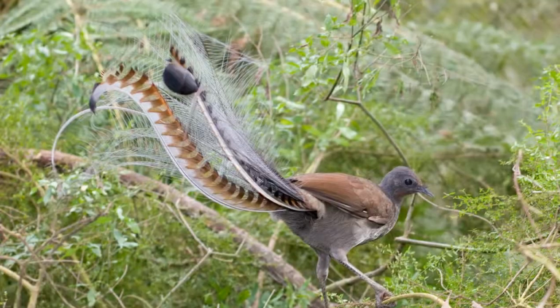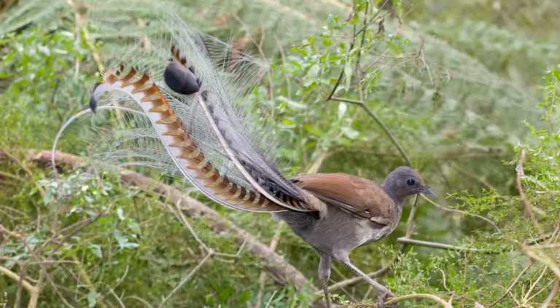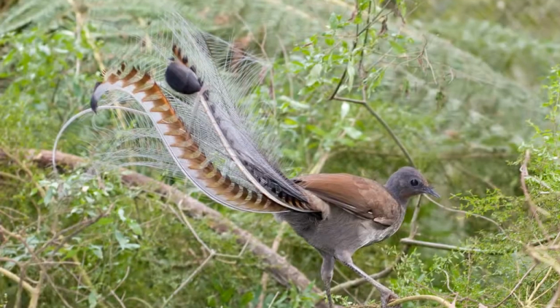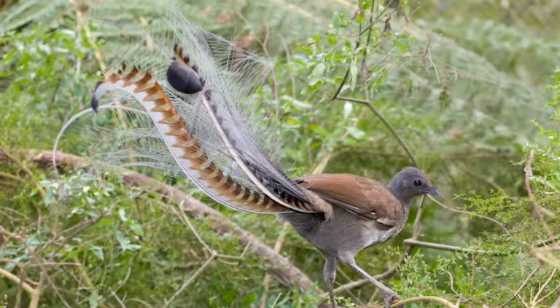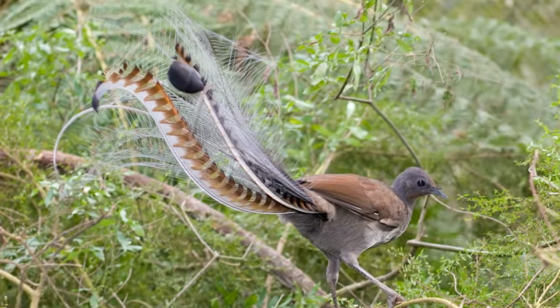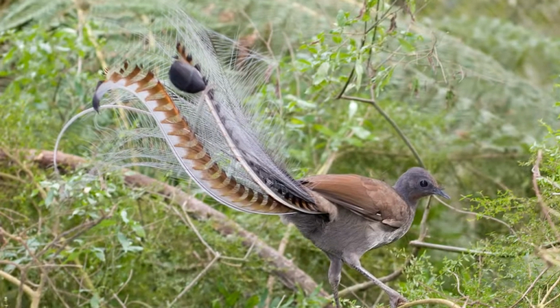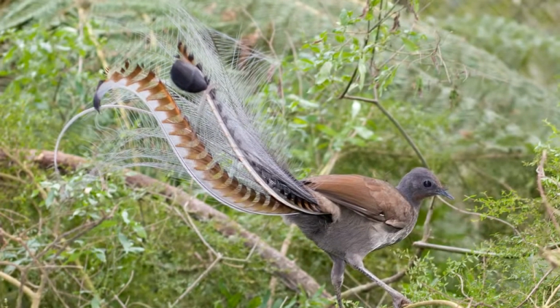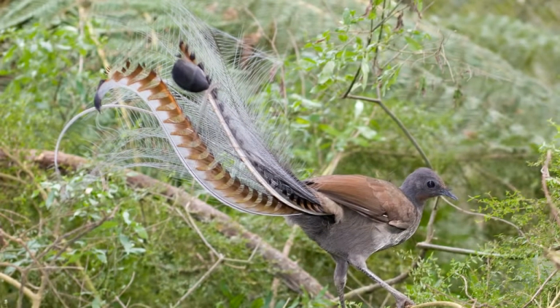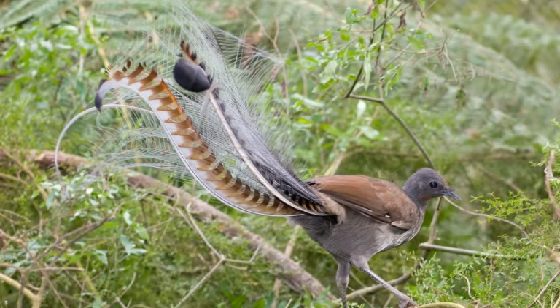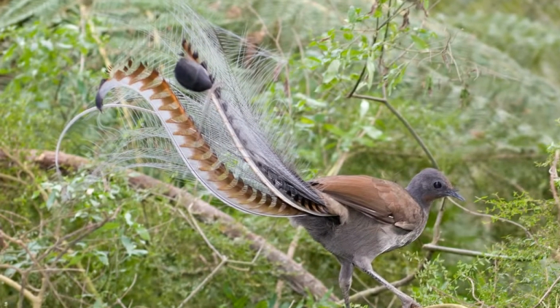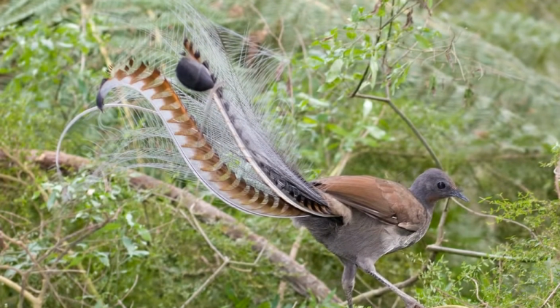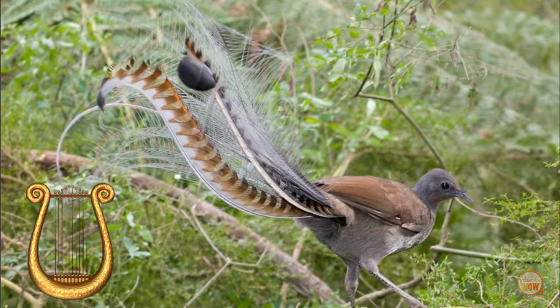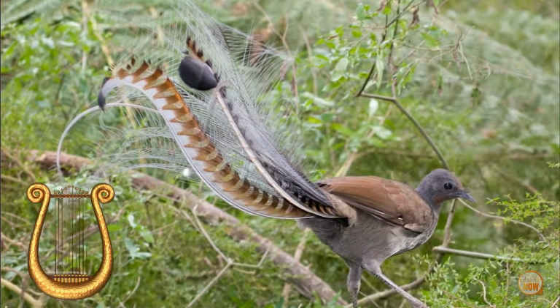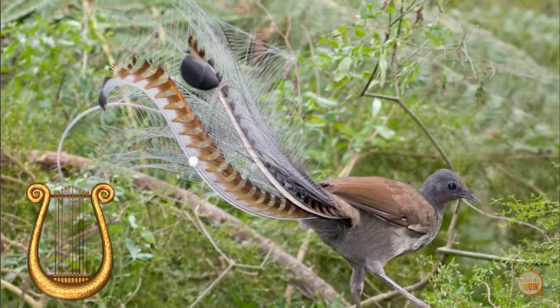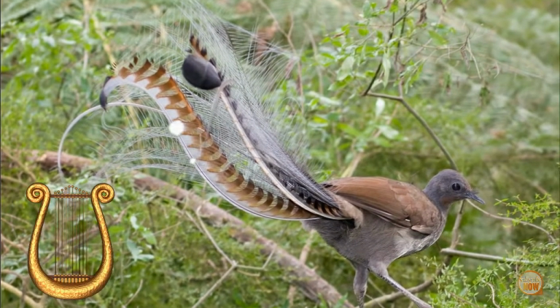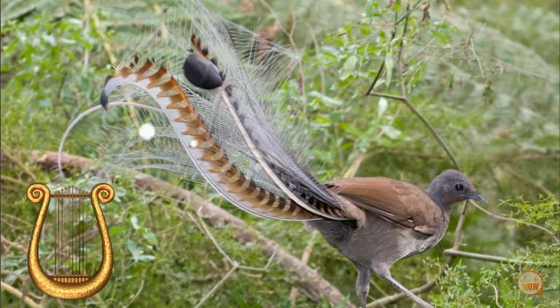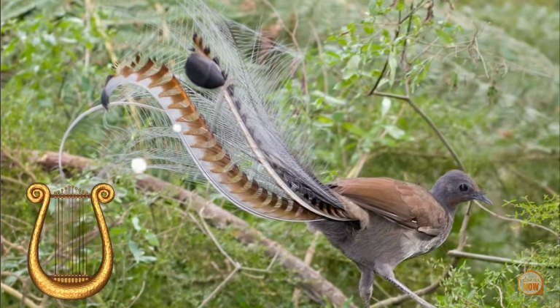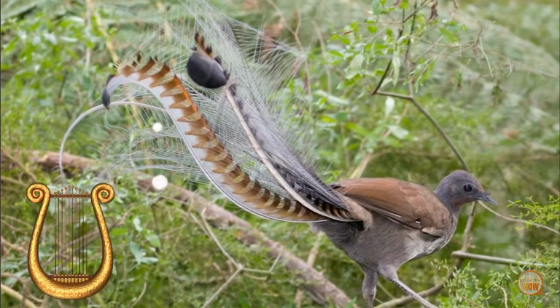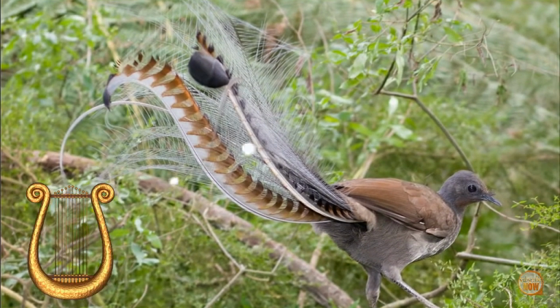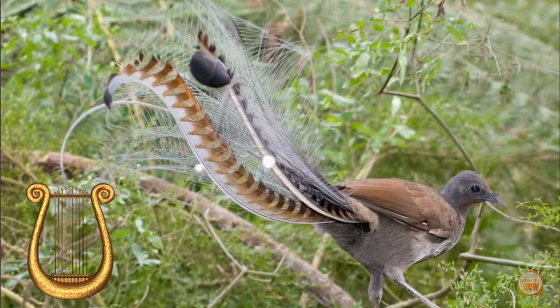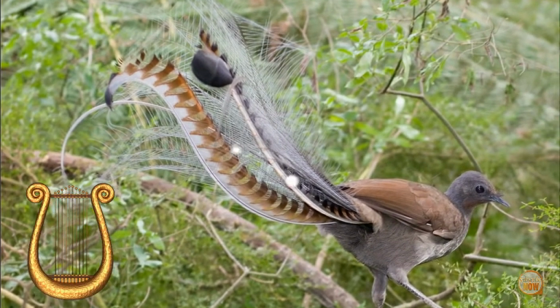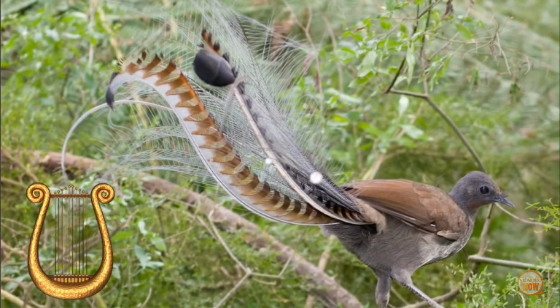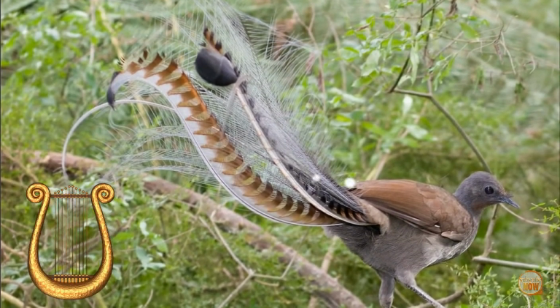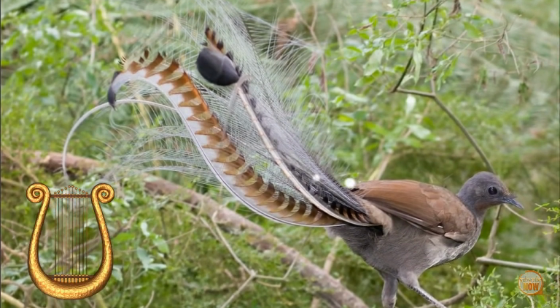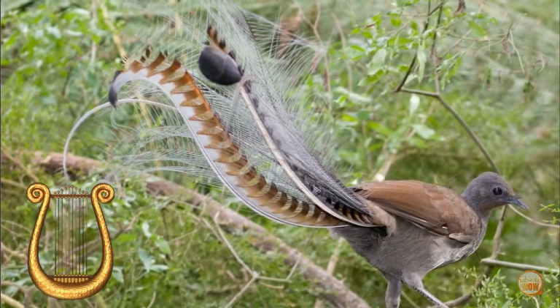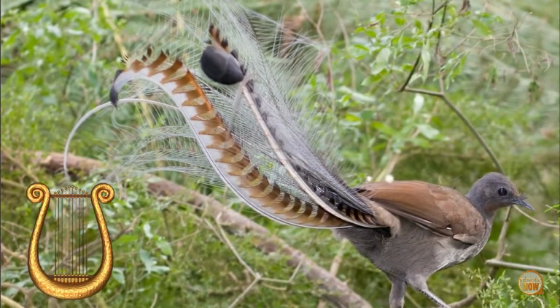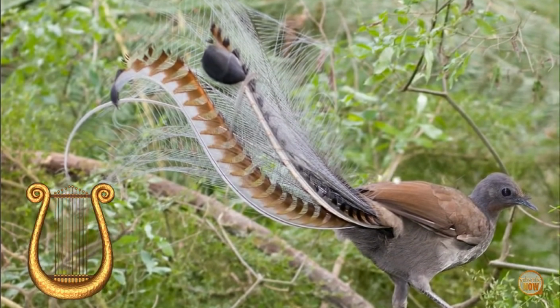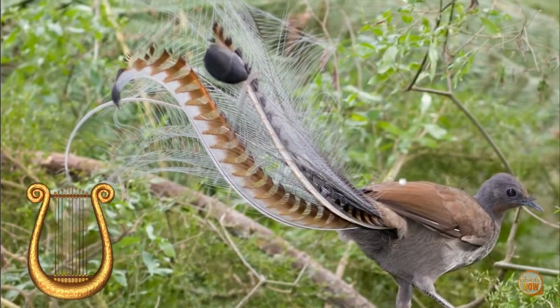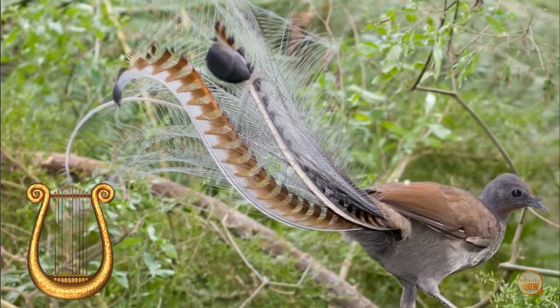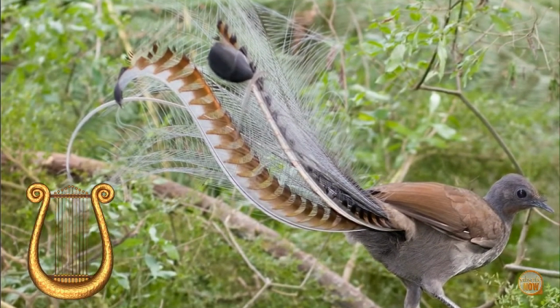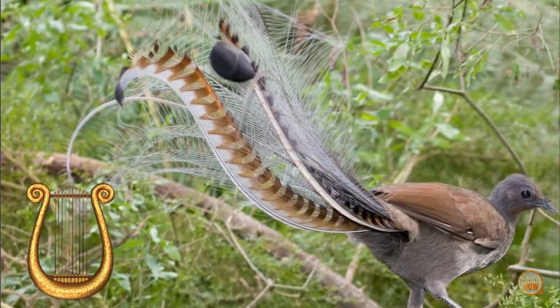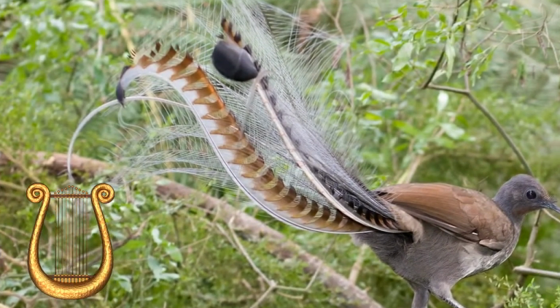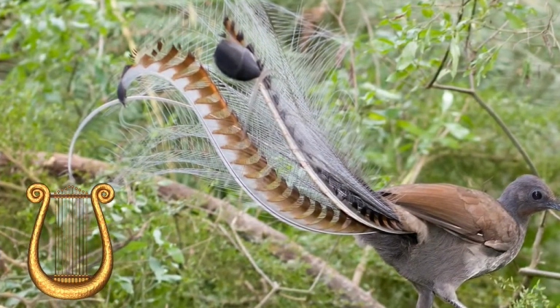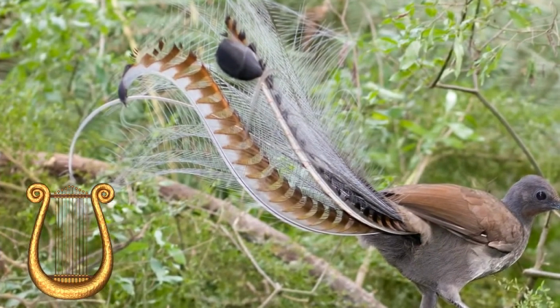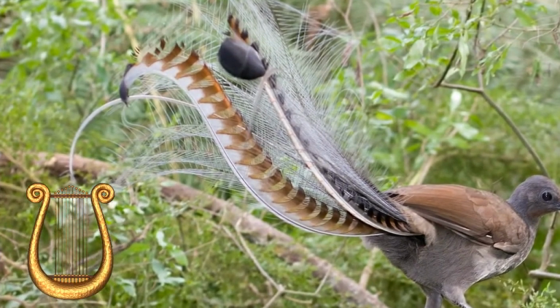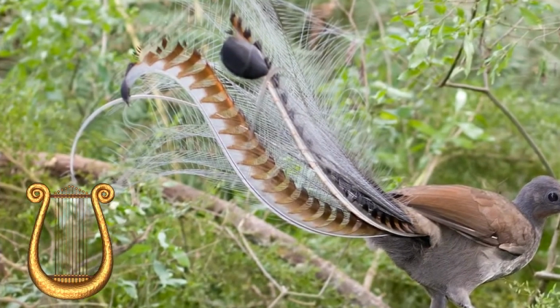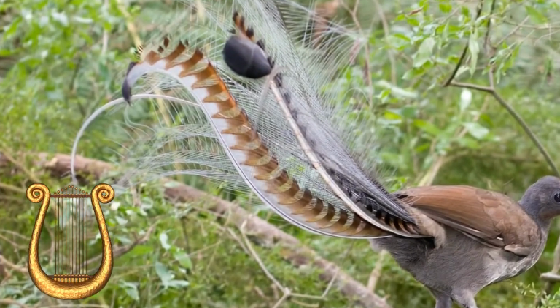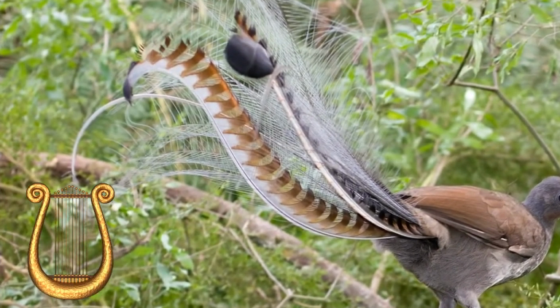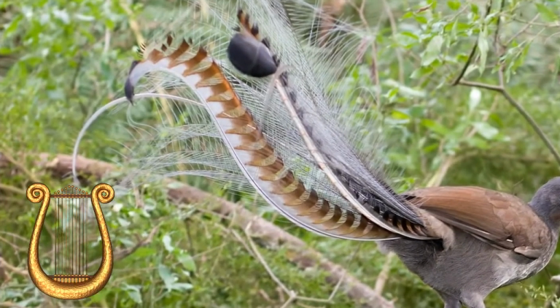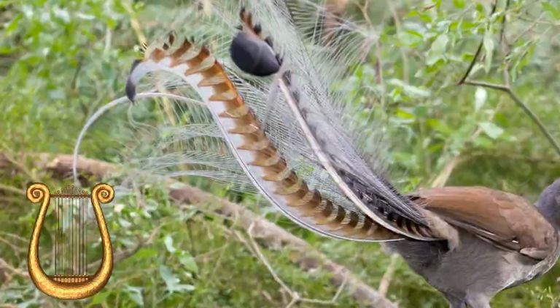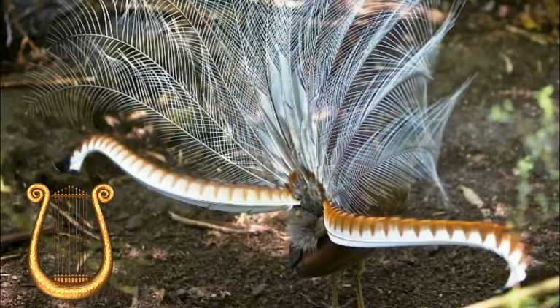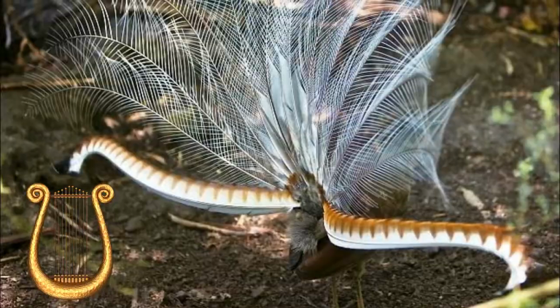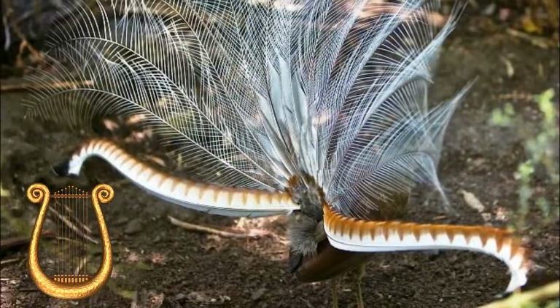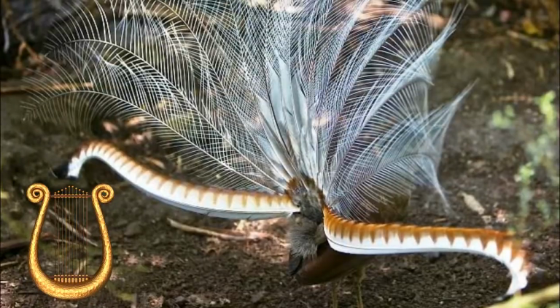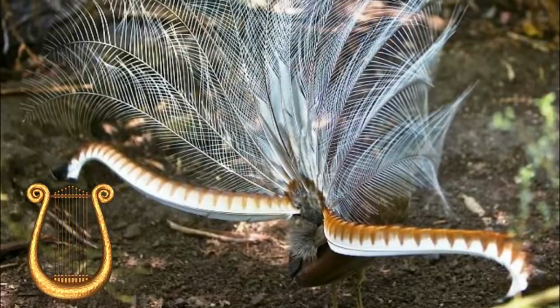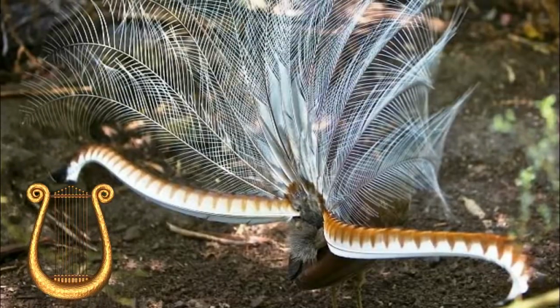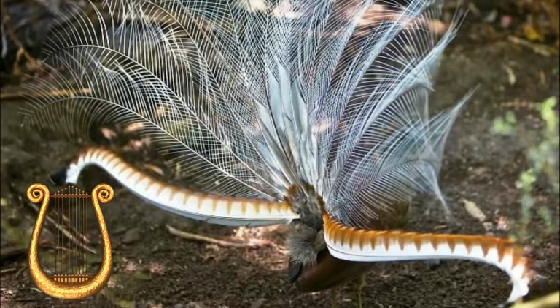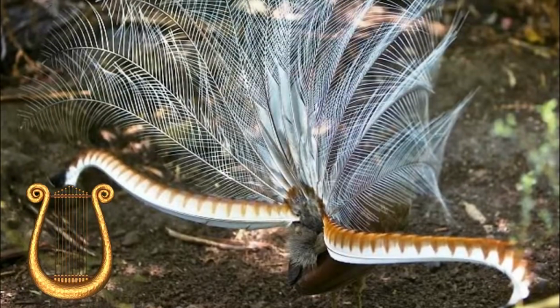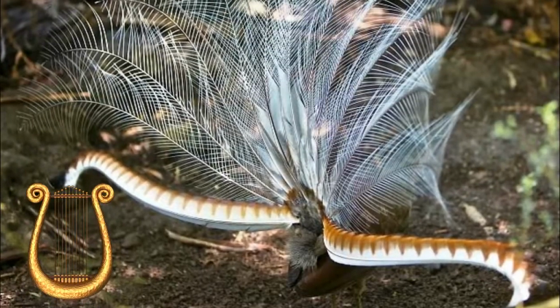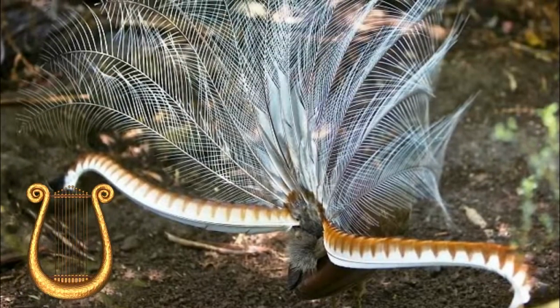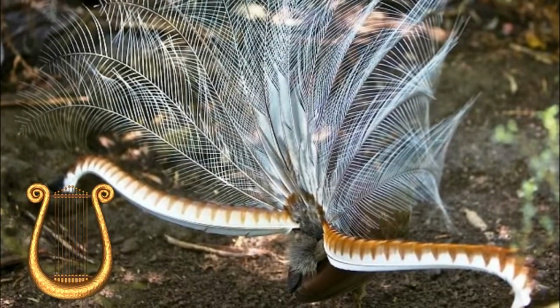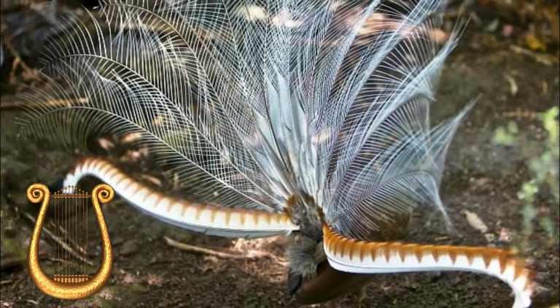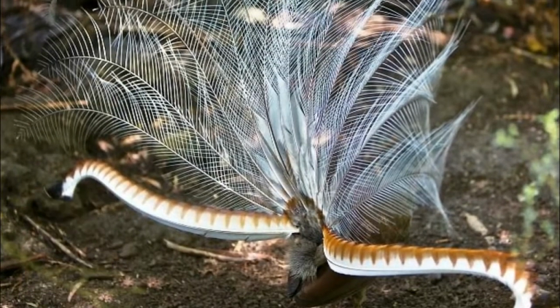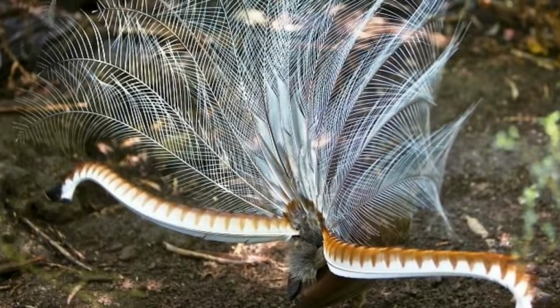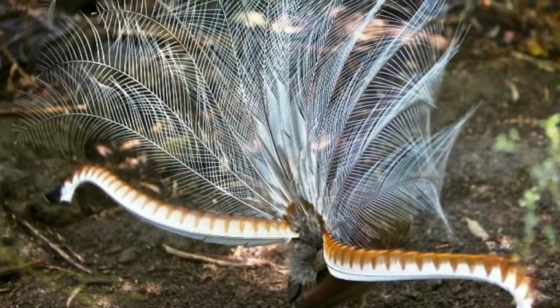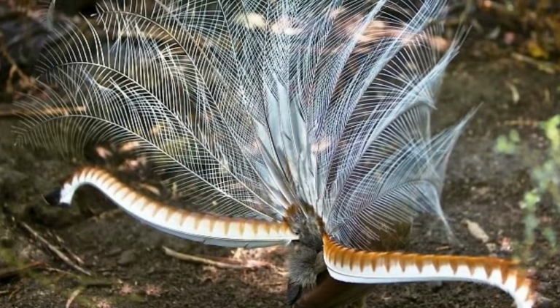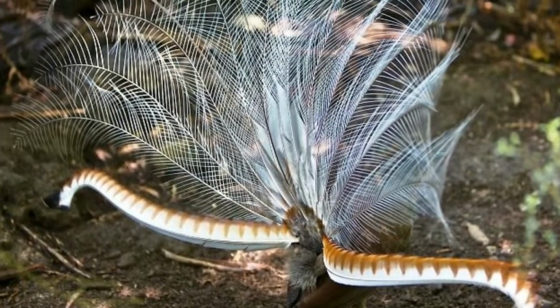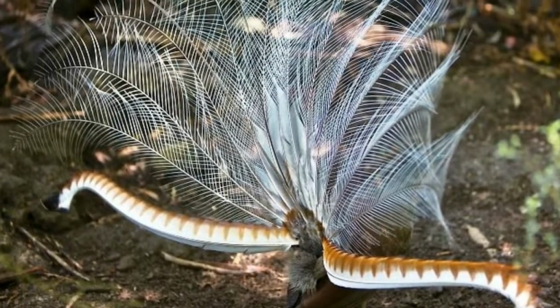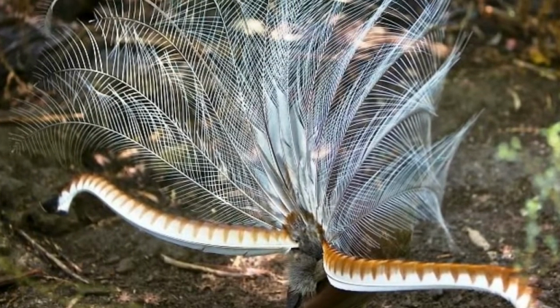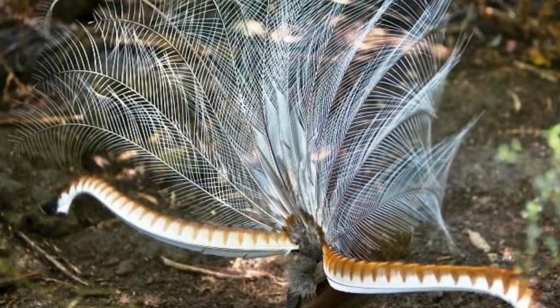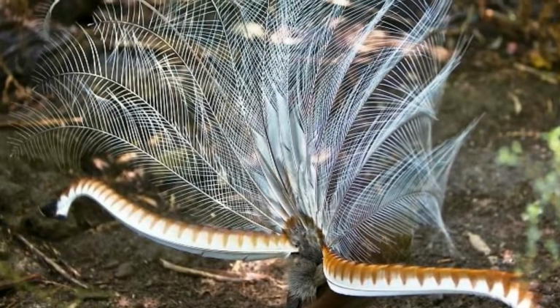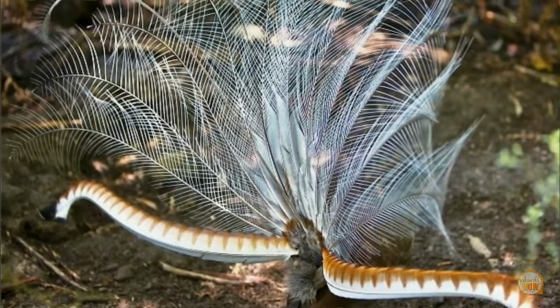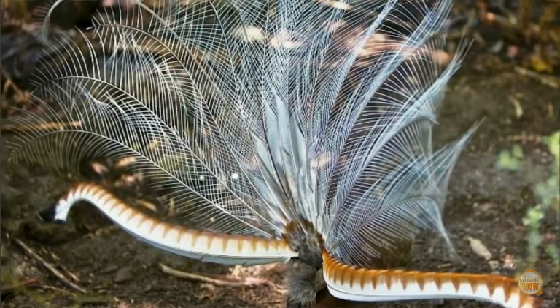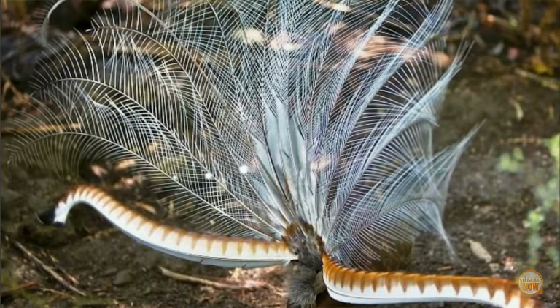The superb Lyrebird has received its name from its tail feathers, which look similar to a lyre, an ancient Greek musical instrument.